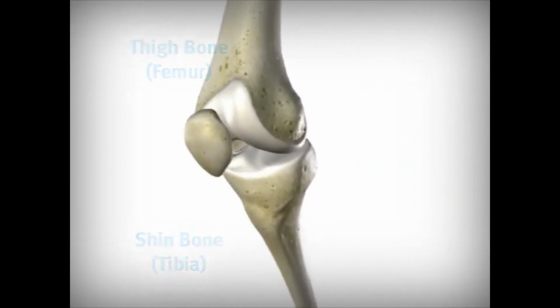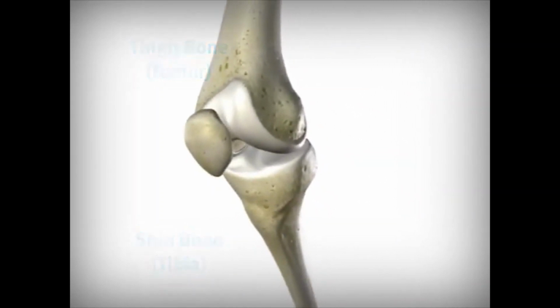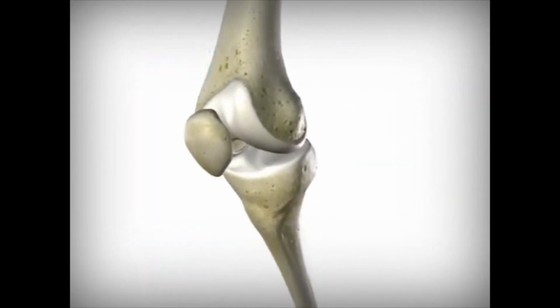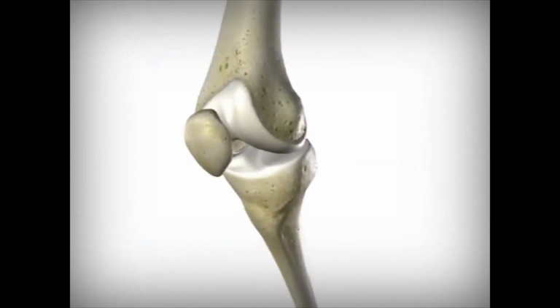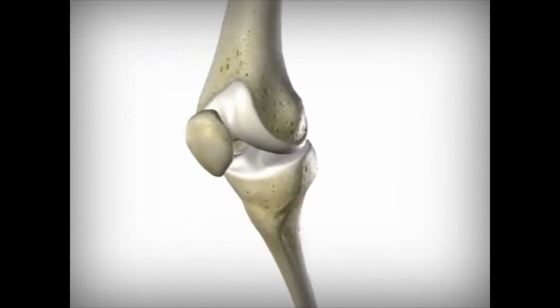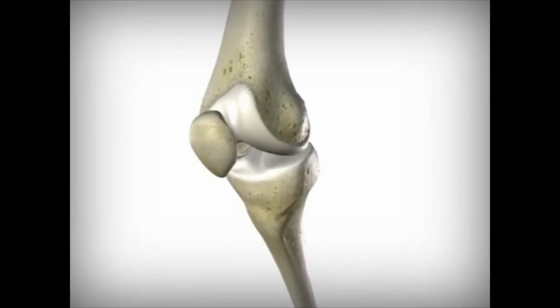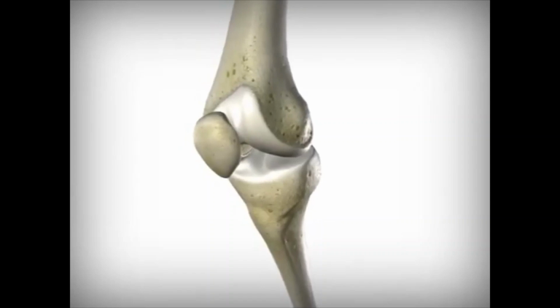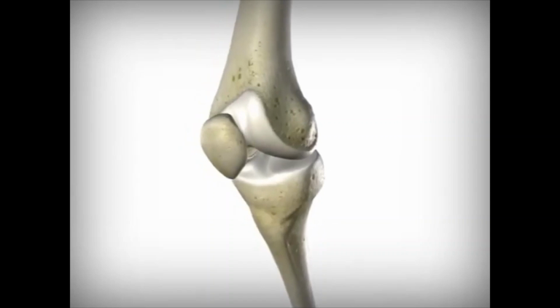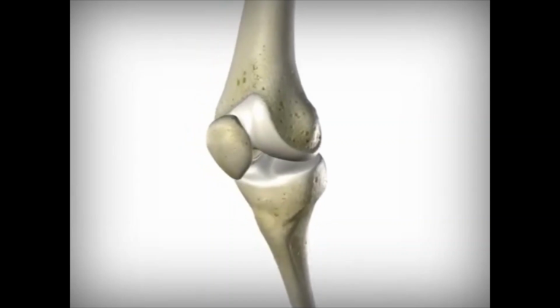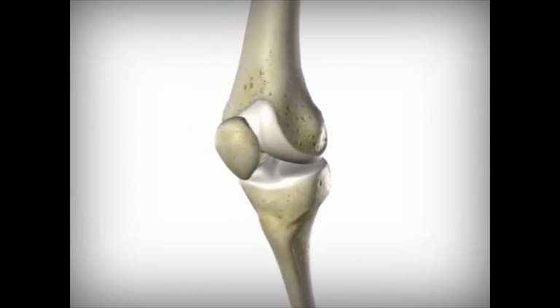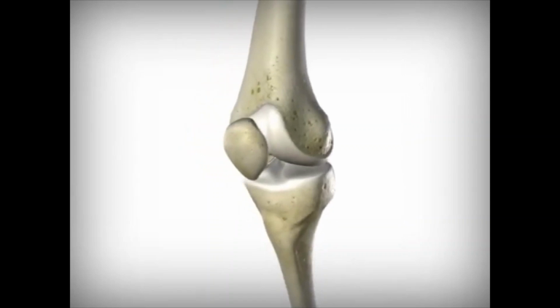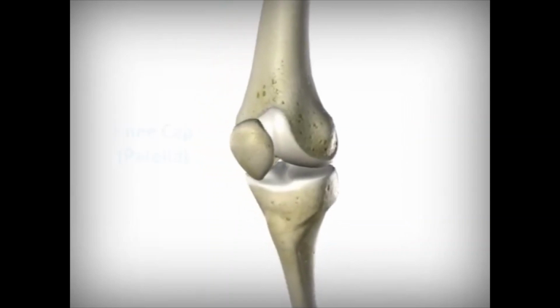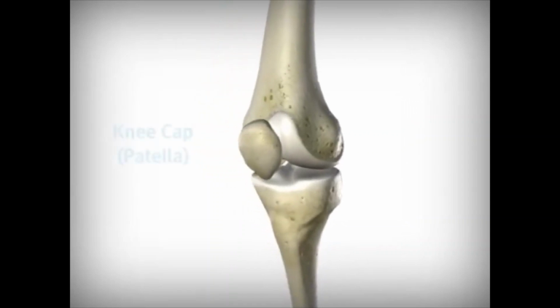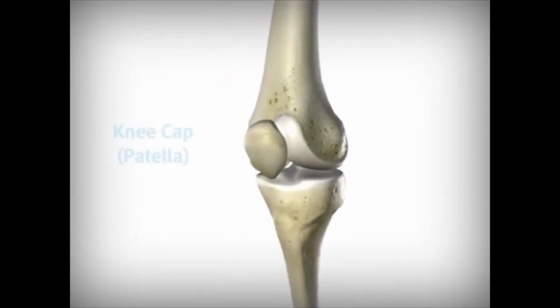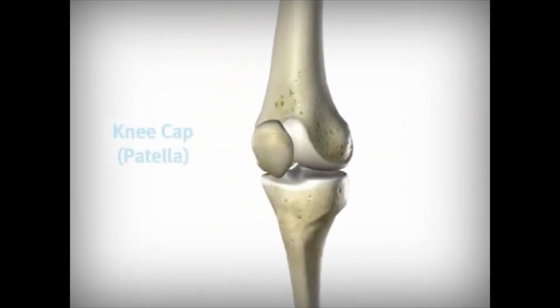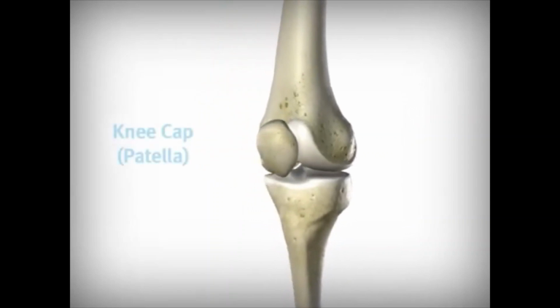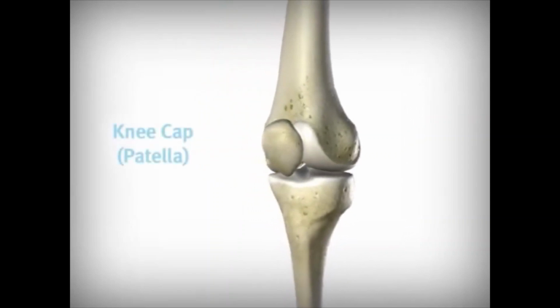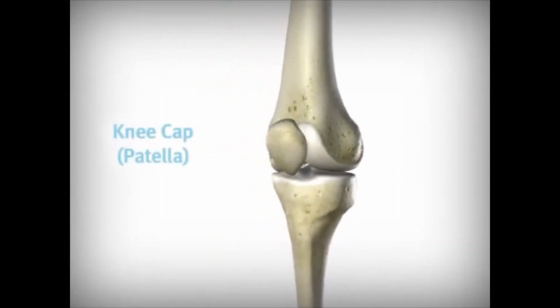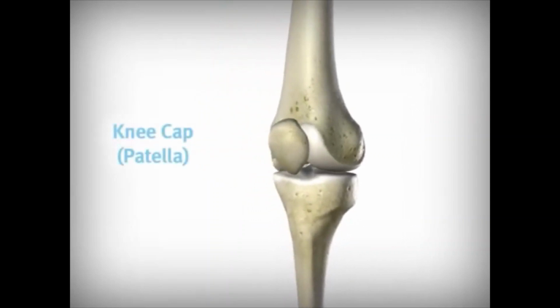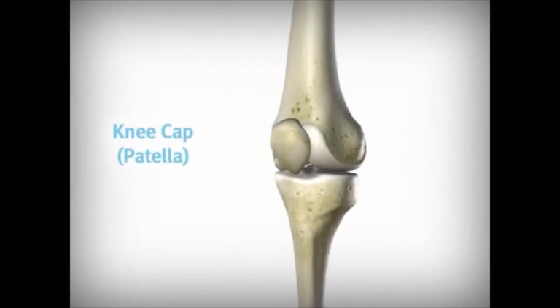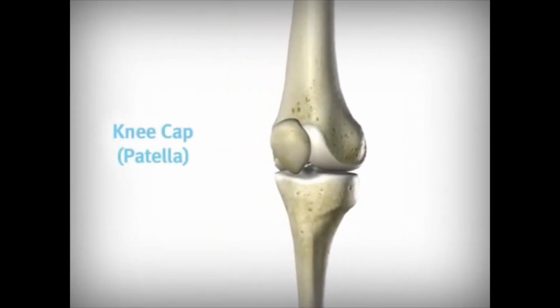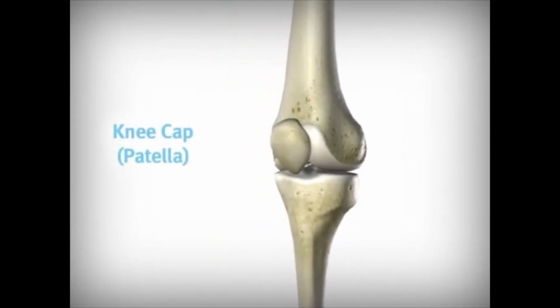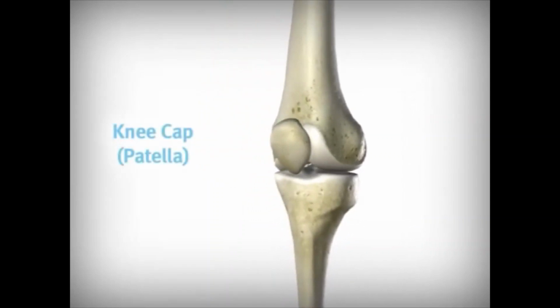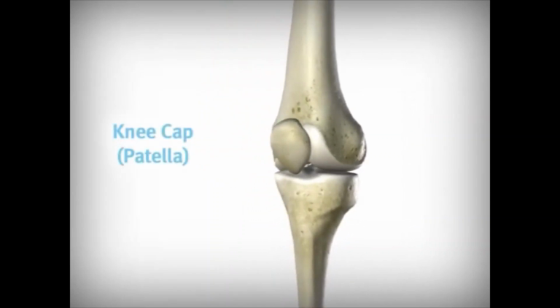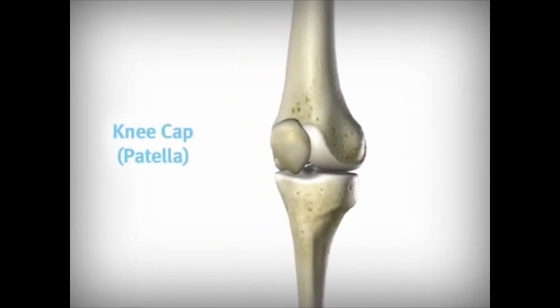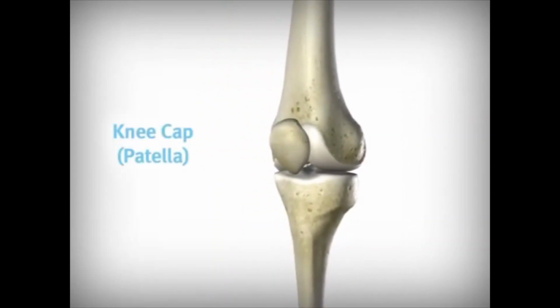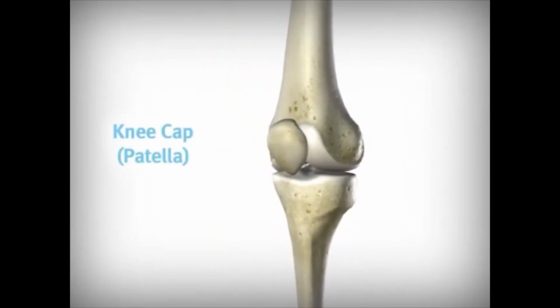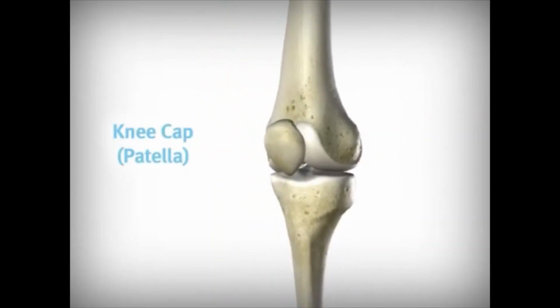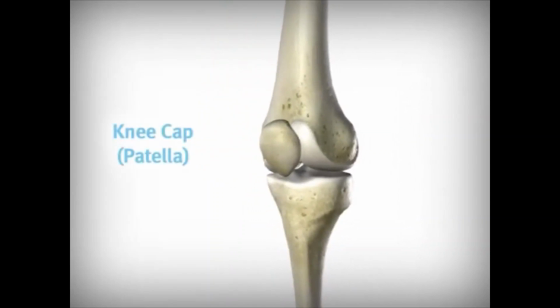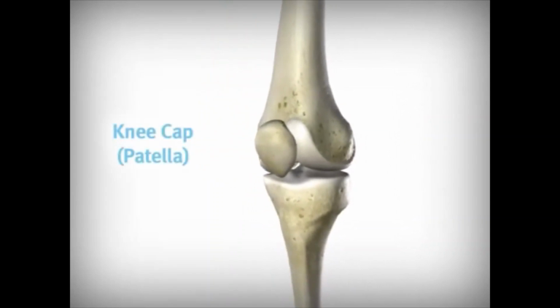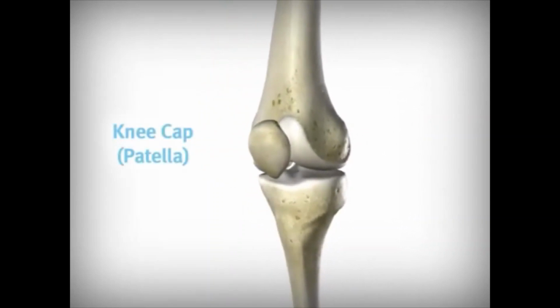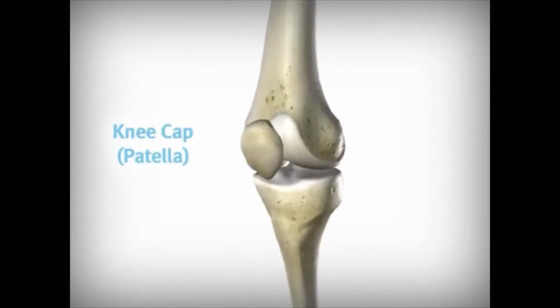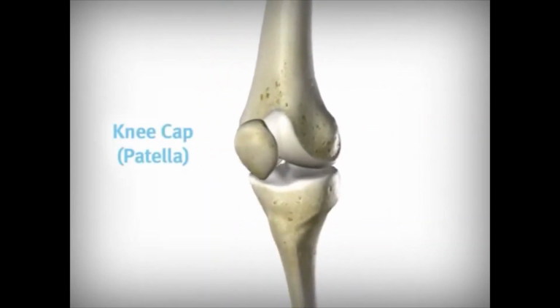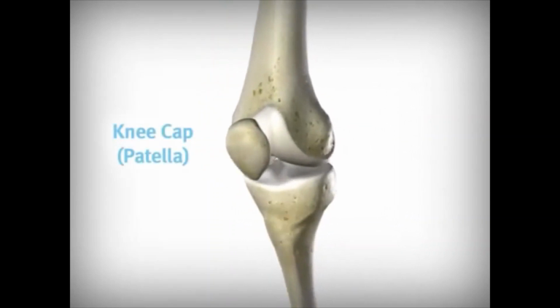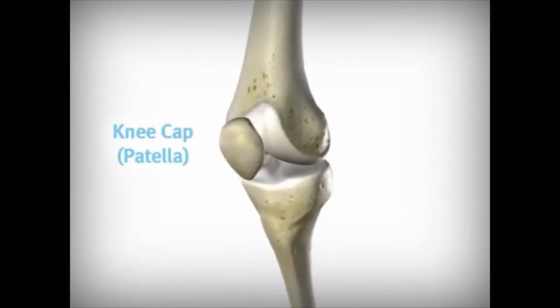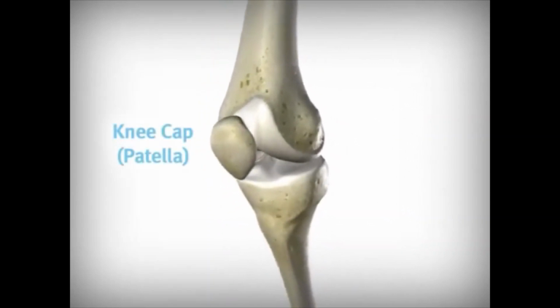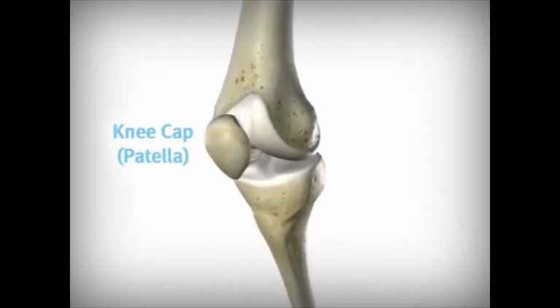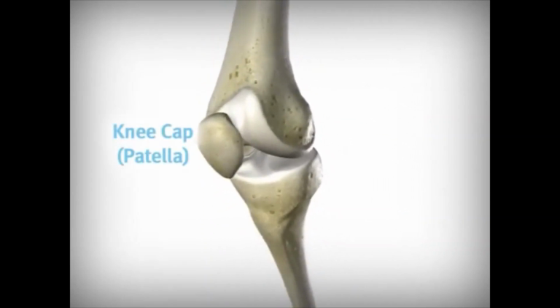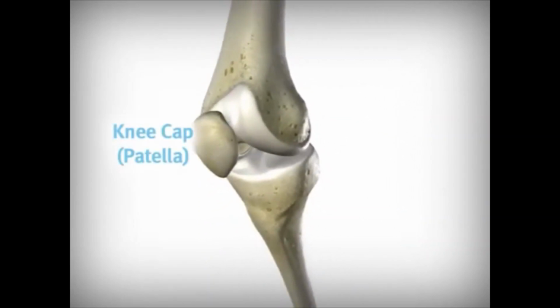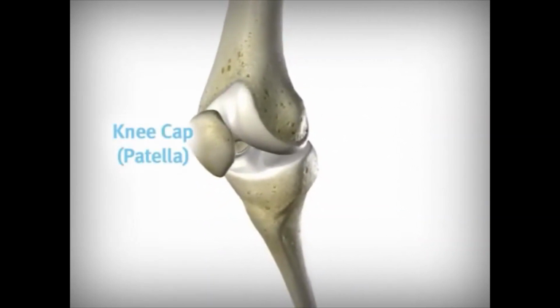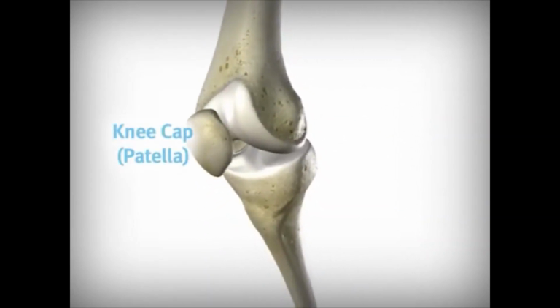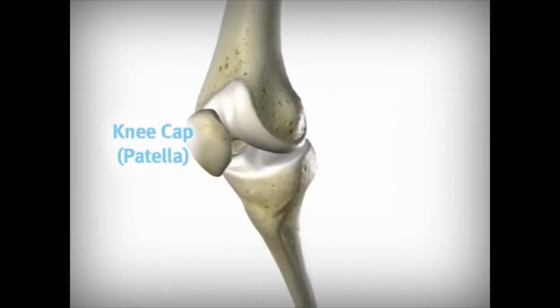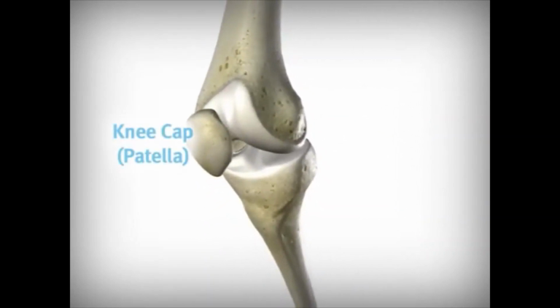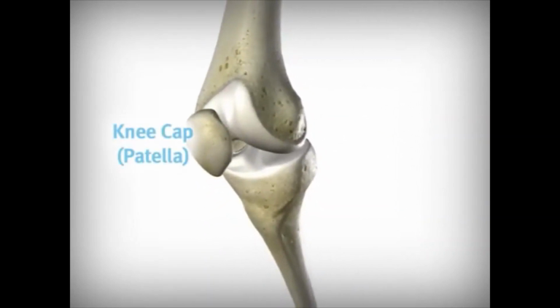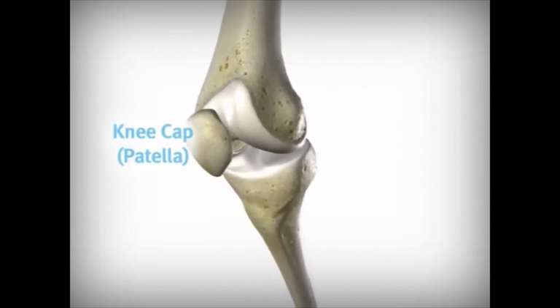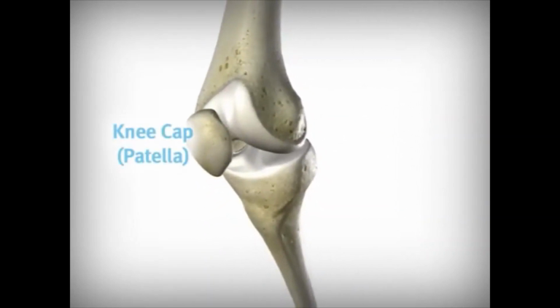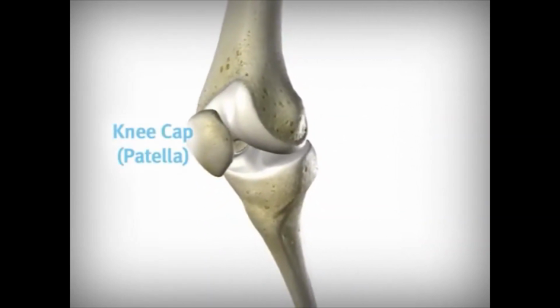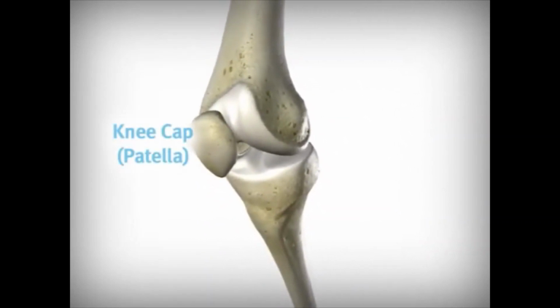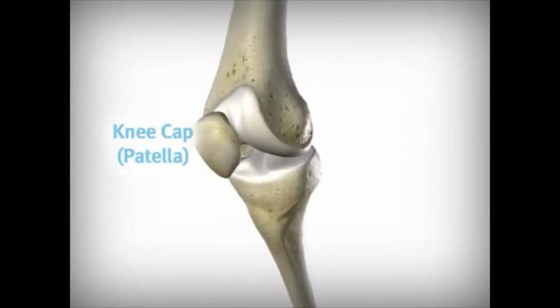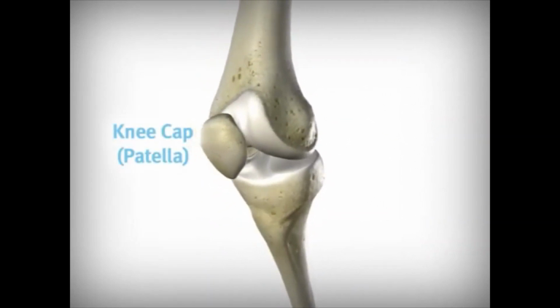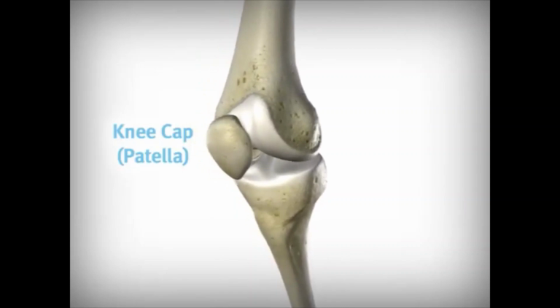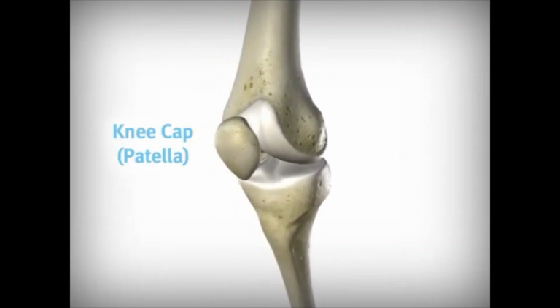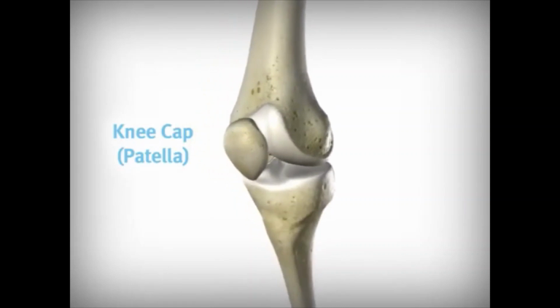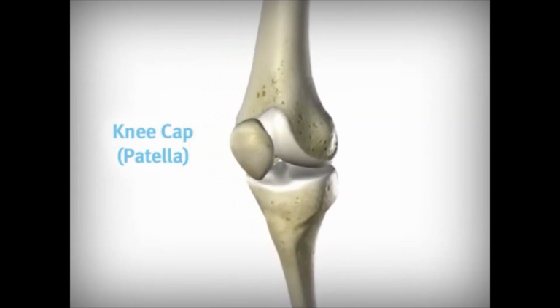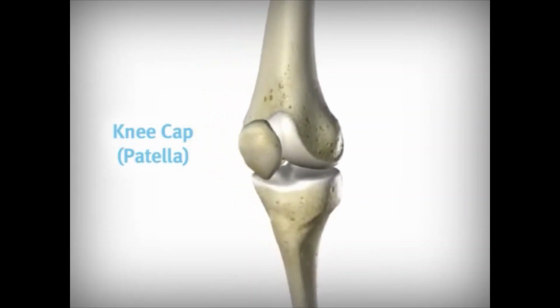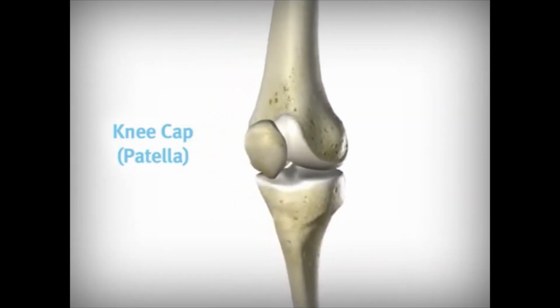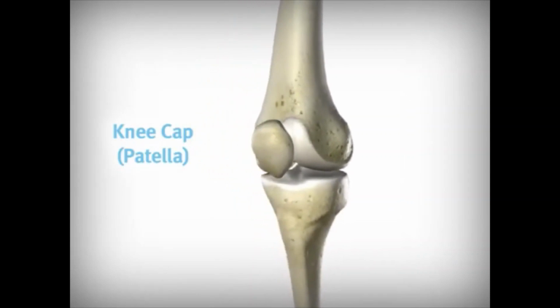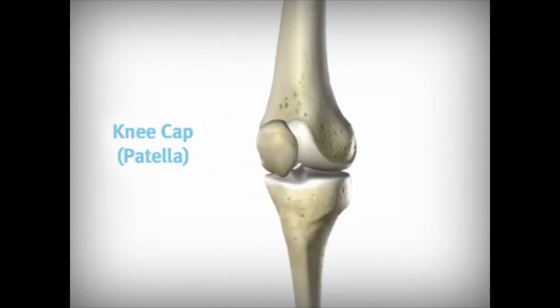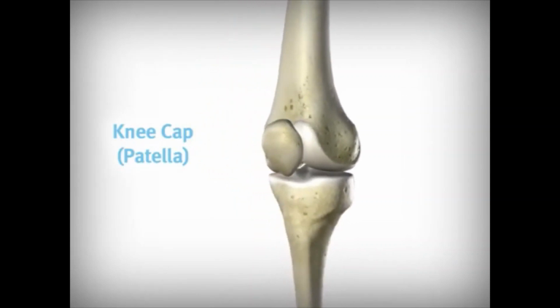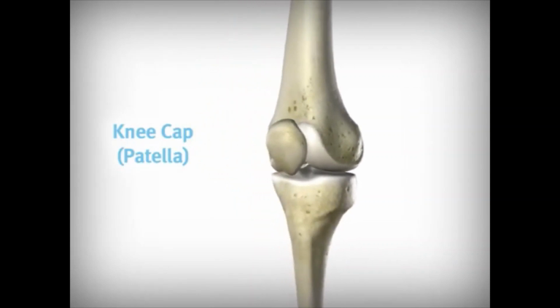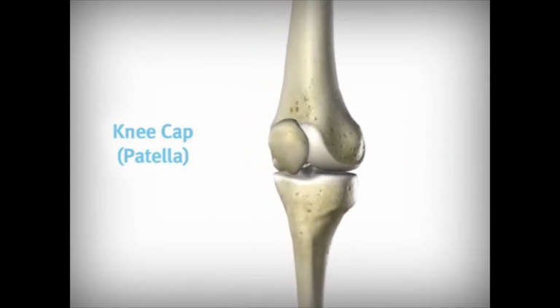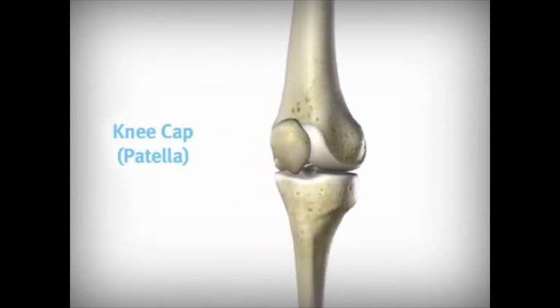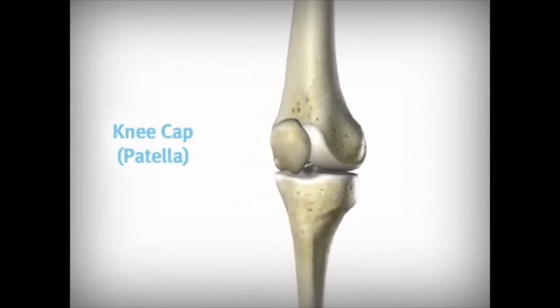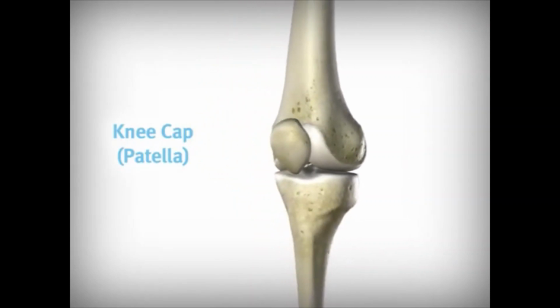The third bone, the kneecap, or patella, provides leverage that reduces strain on the muscles that are used to straighten the knee.